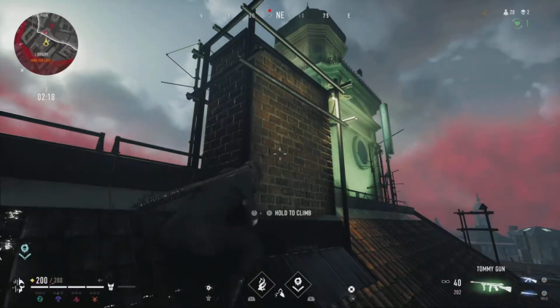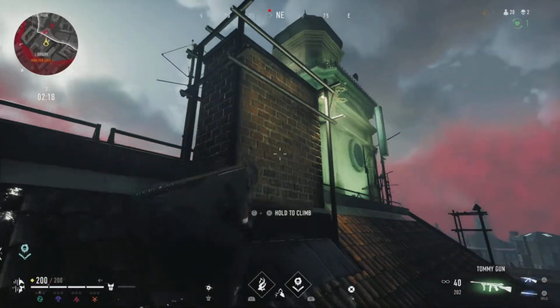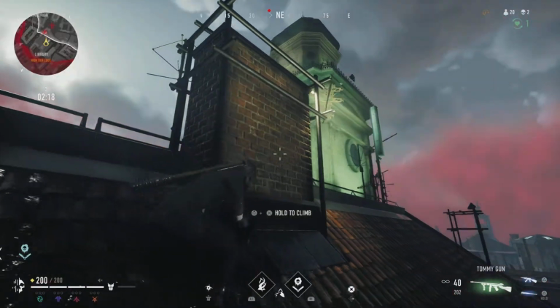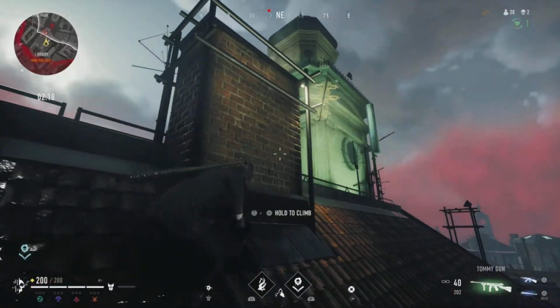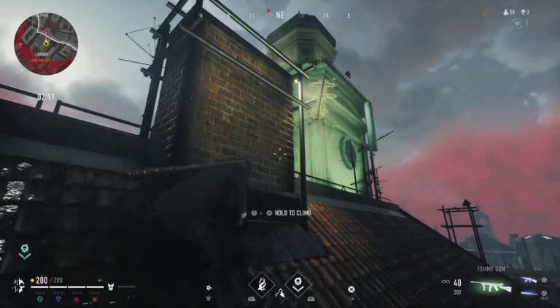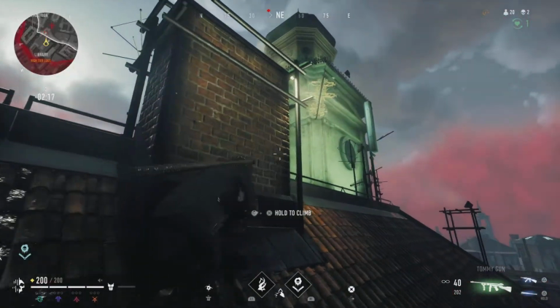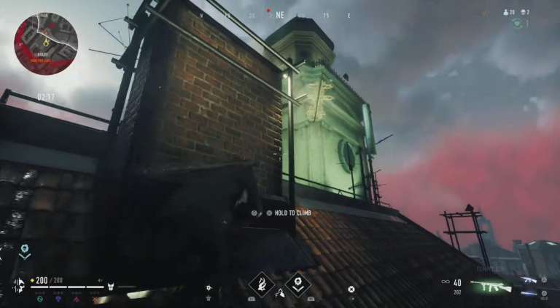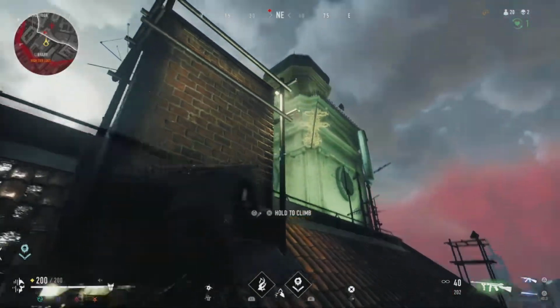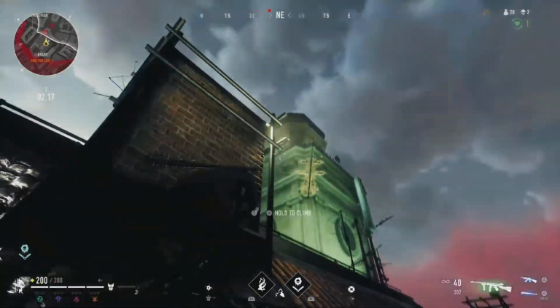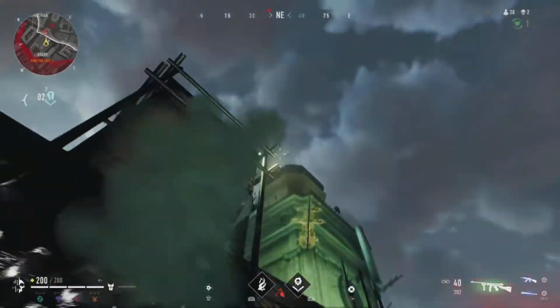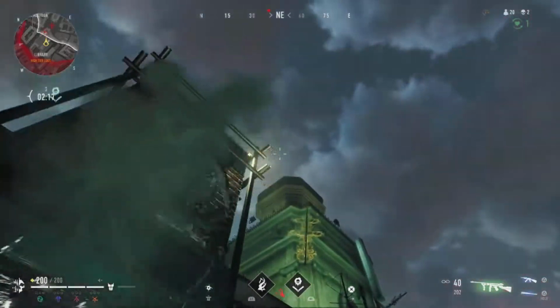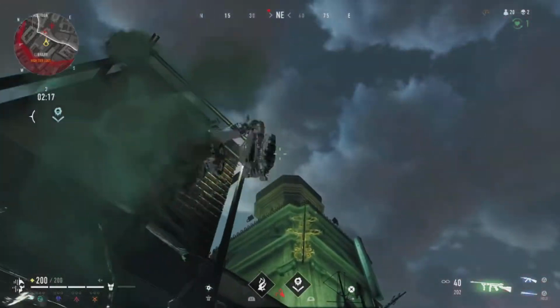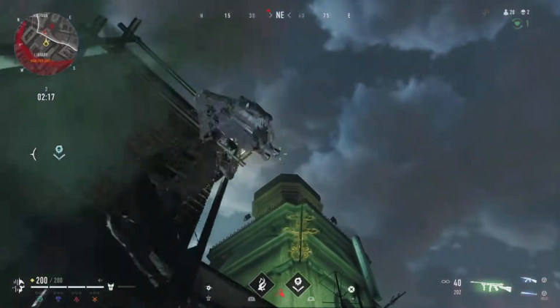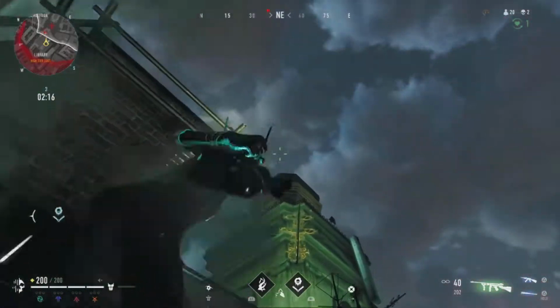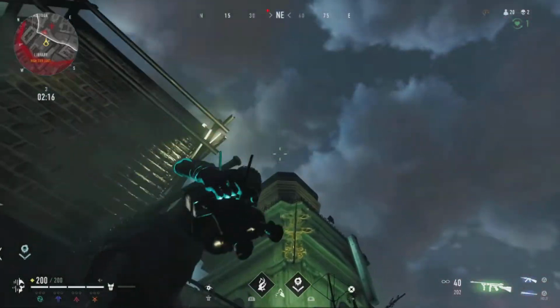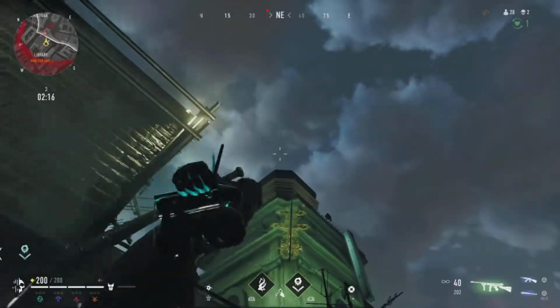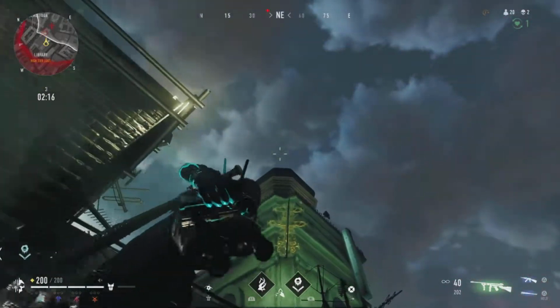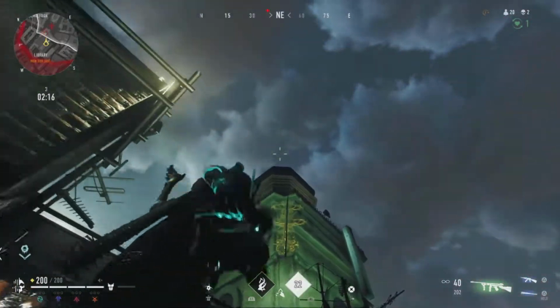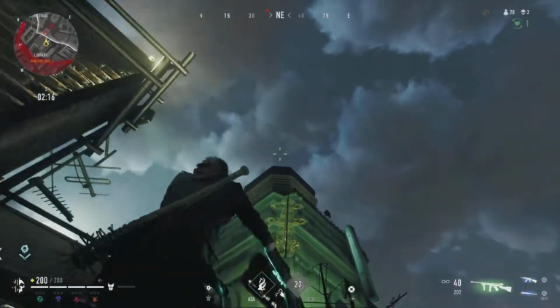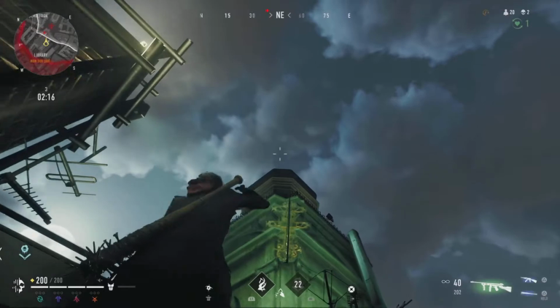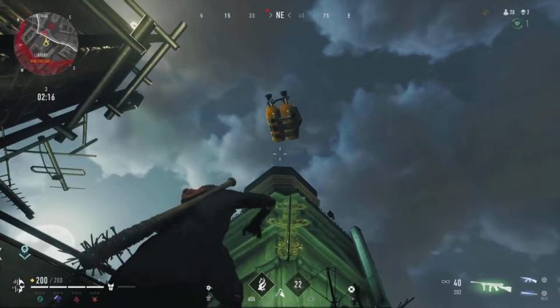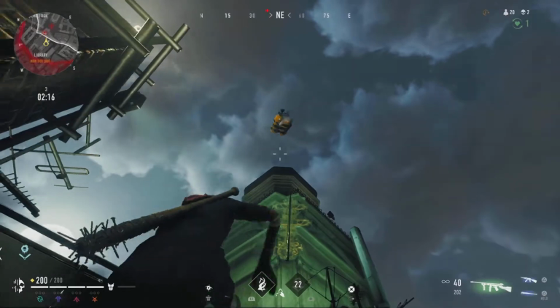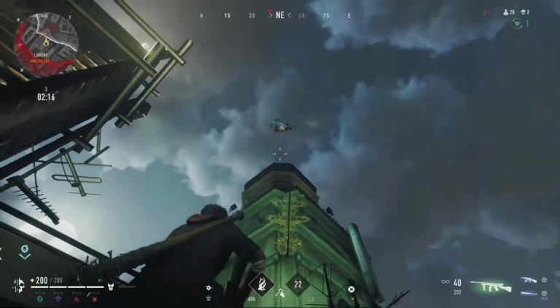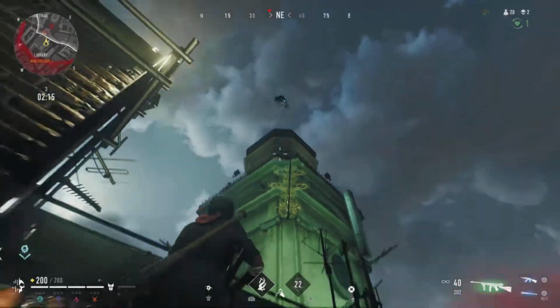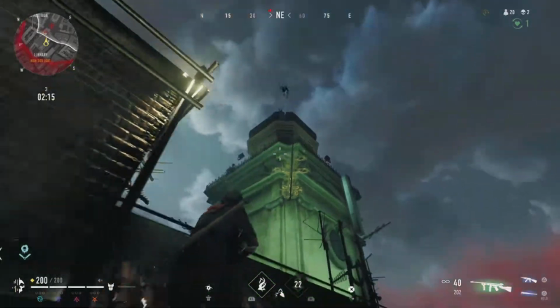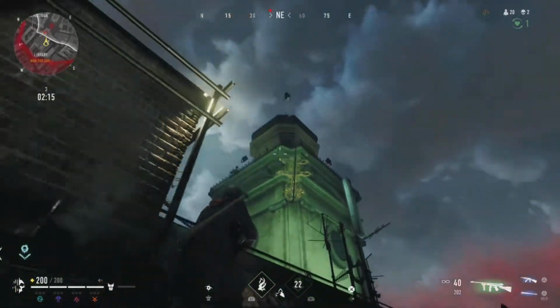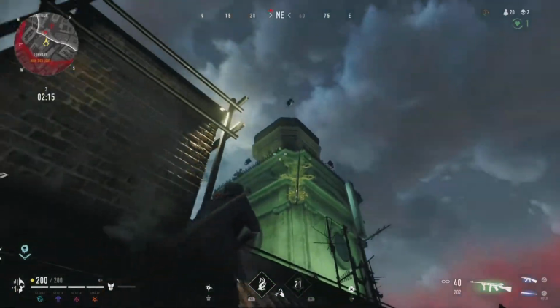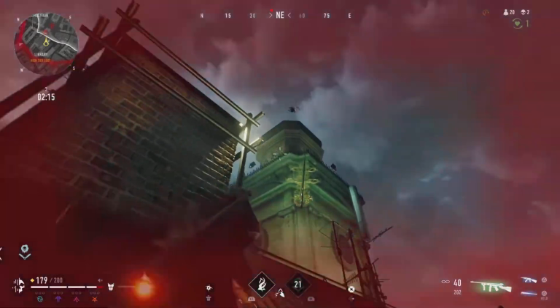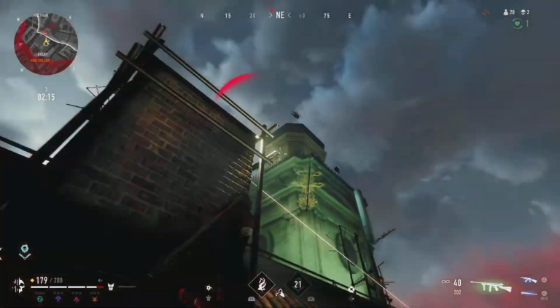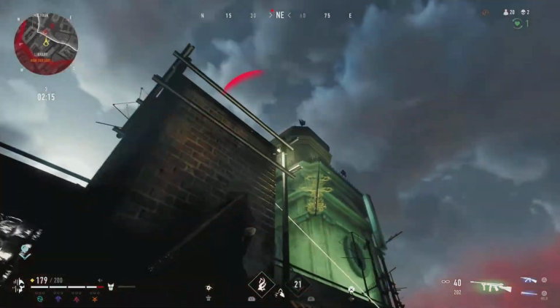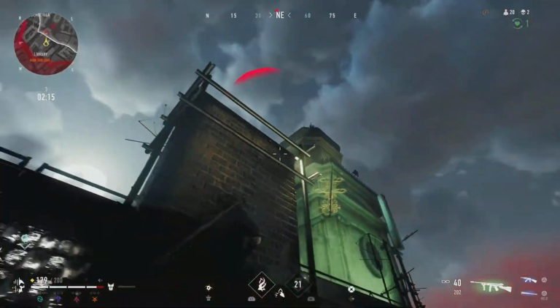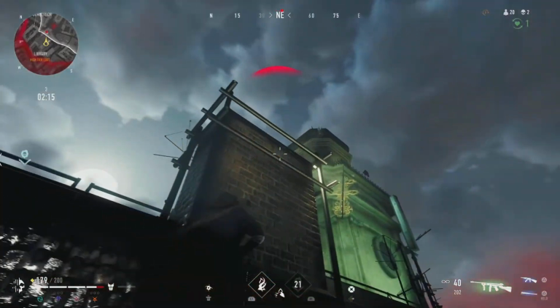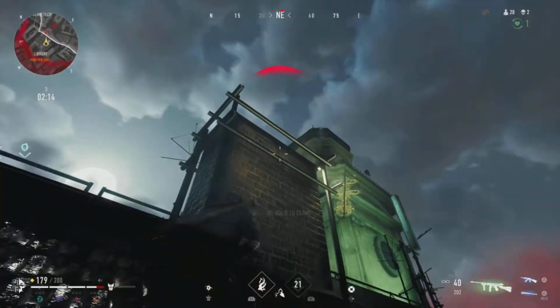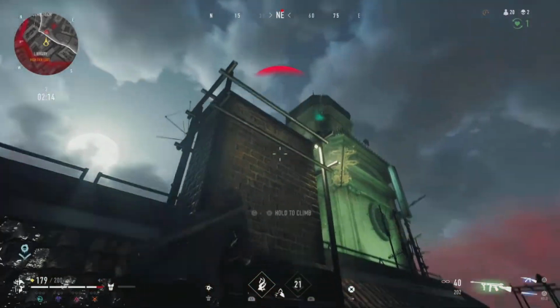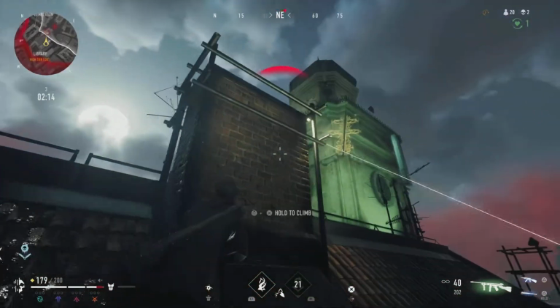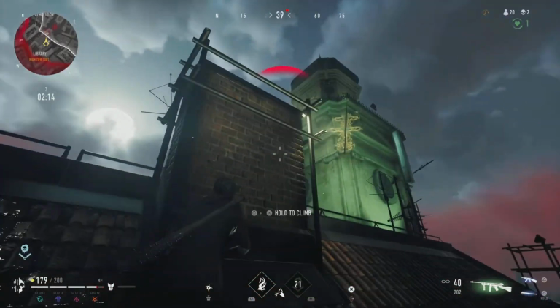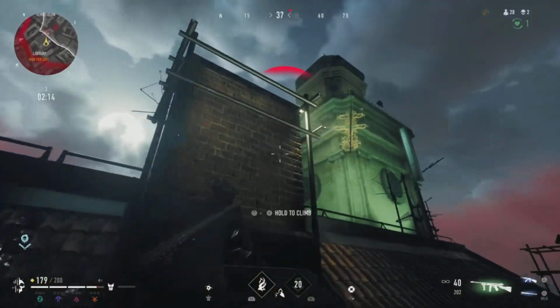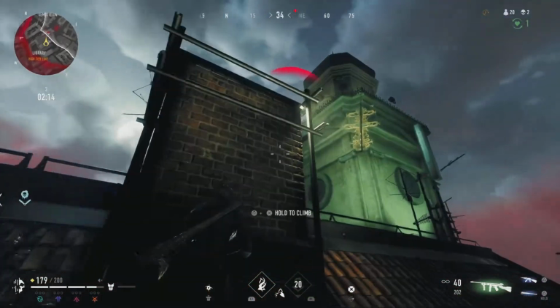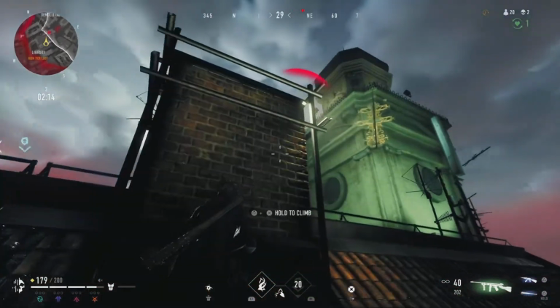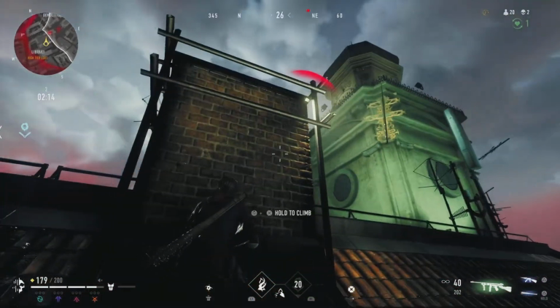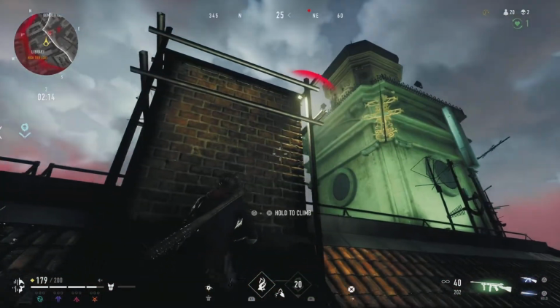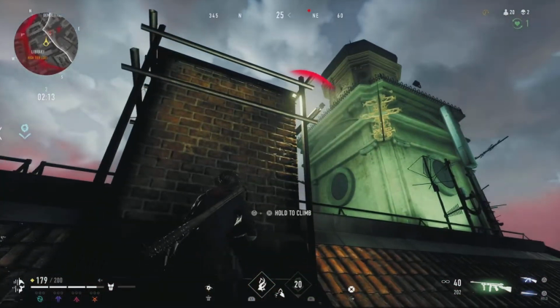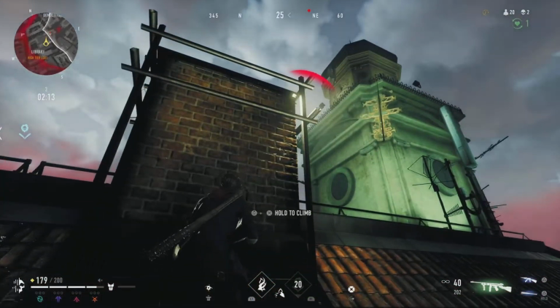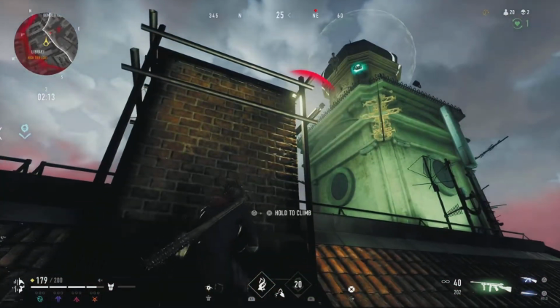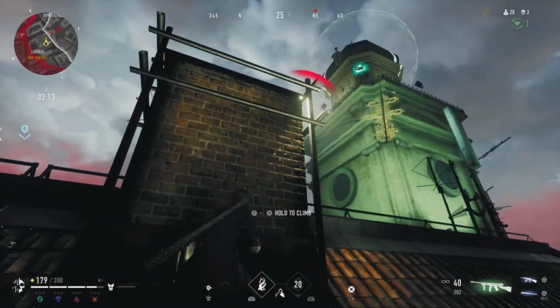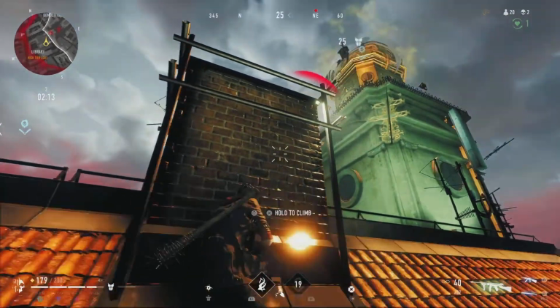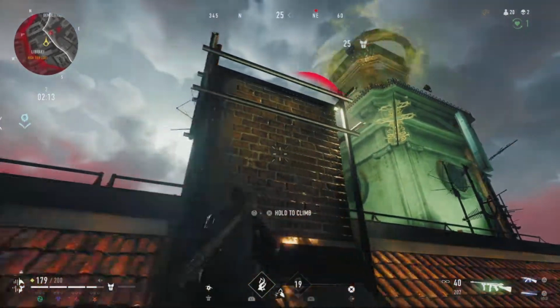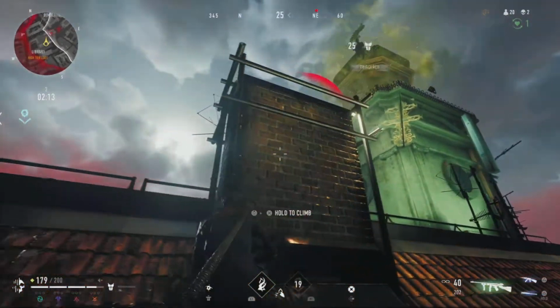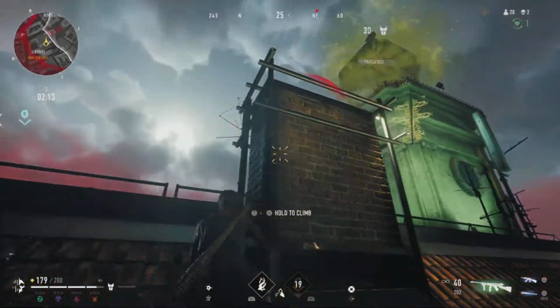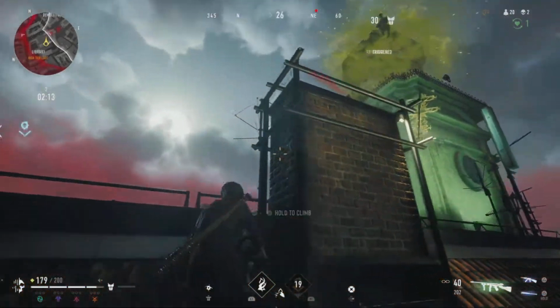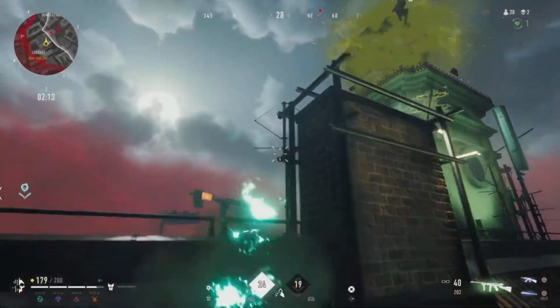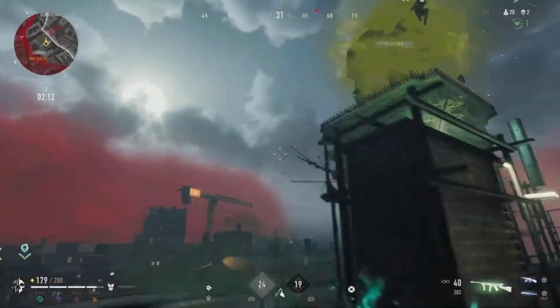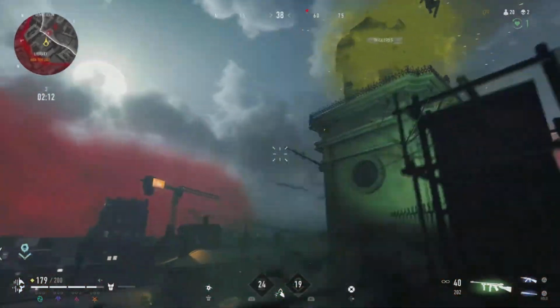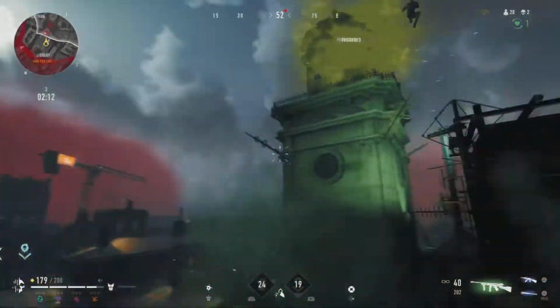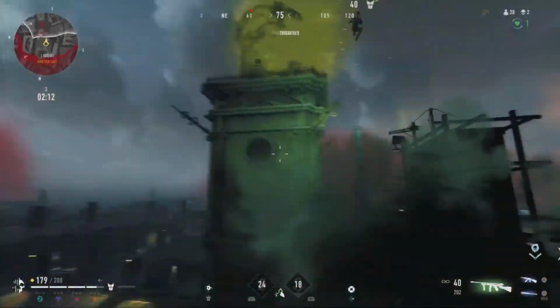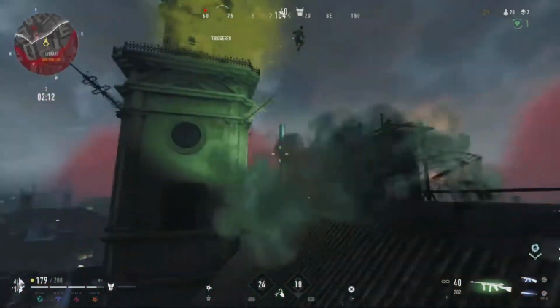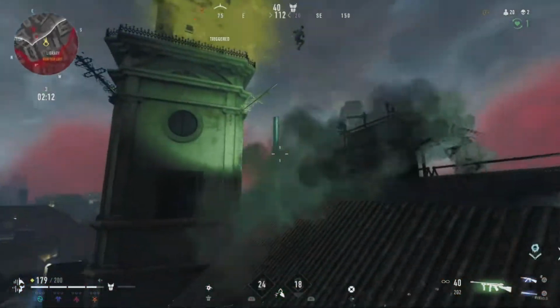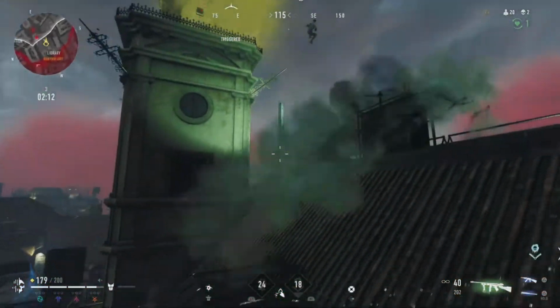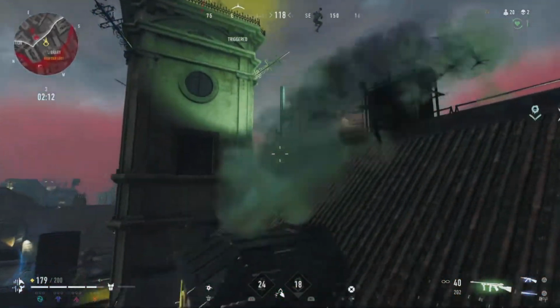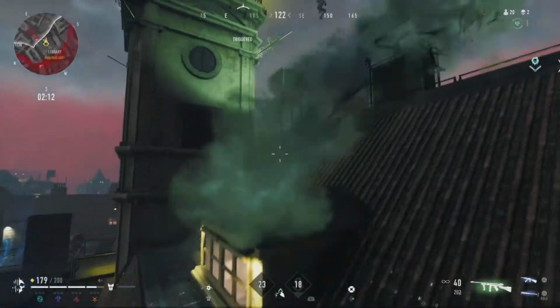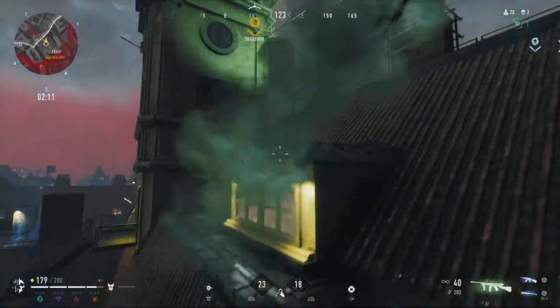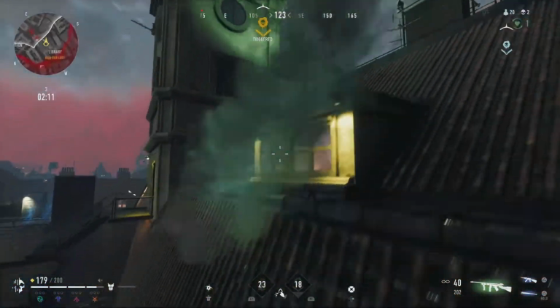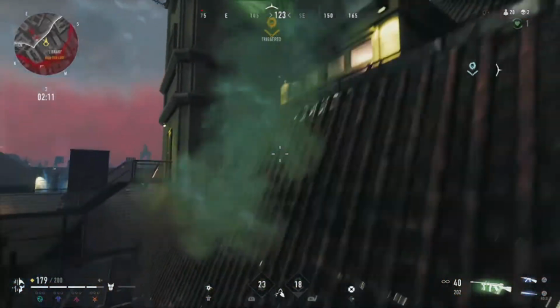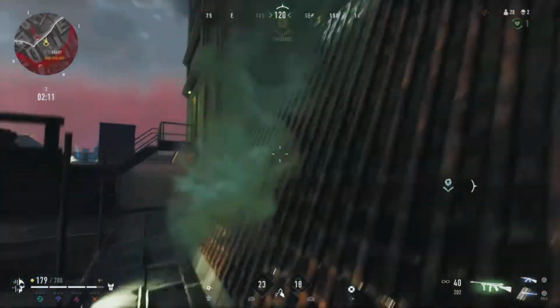The next tip is that gas traps can be used to take the high ground from enemies. As you can see, this player drops down because he does not want to be caught in the gas.